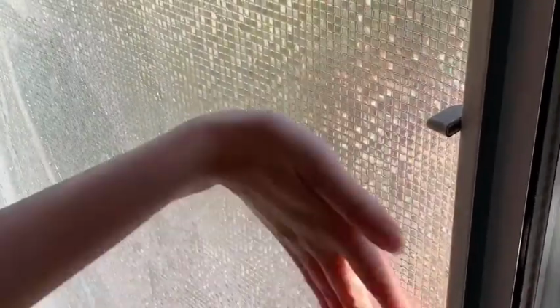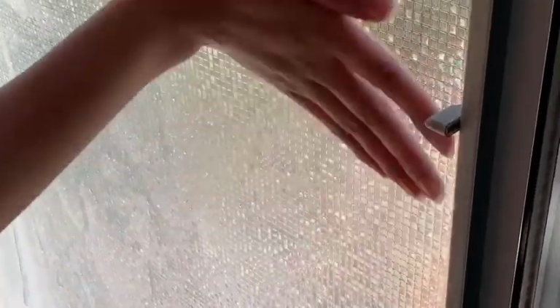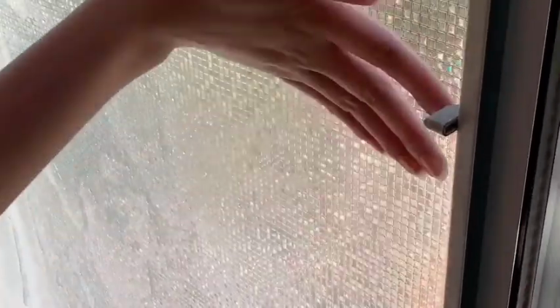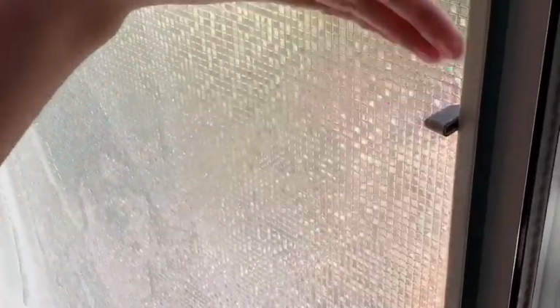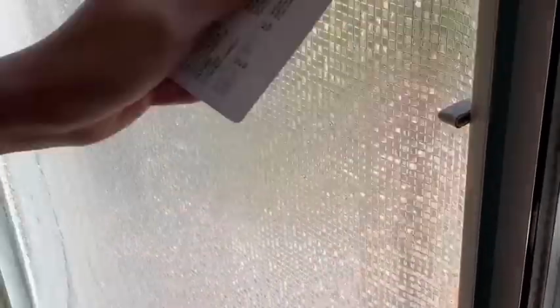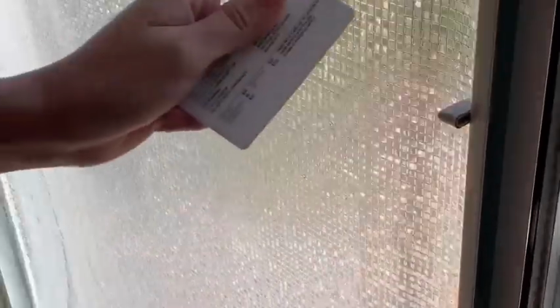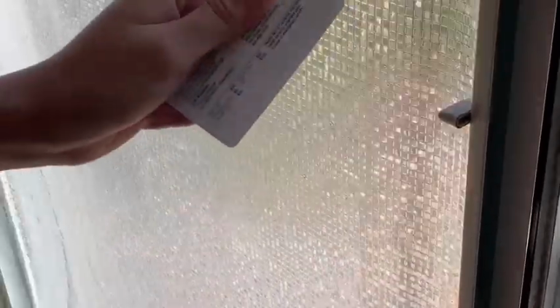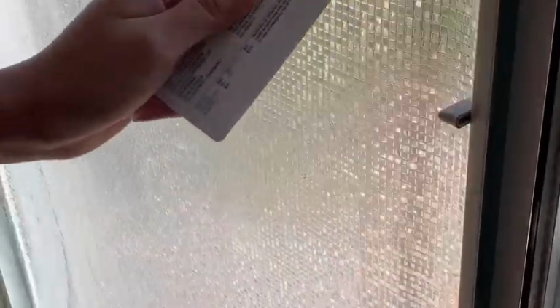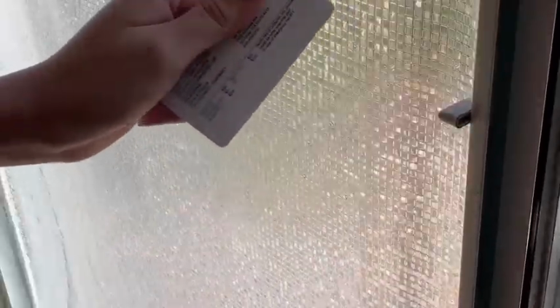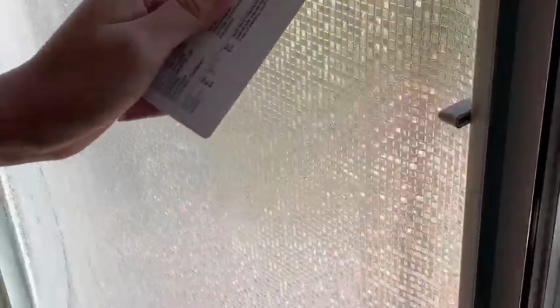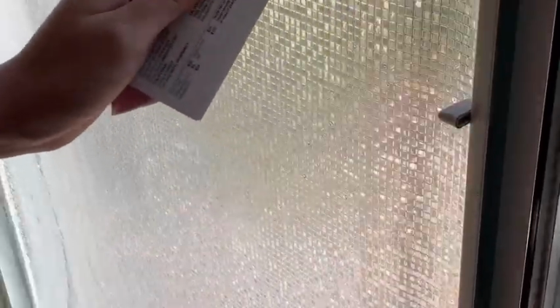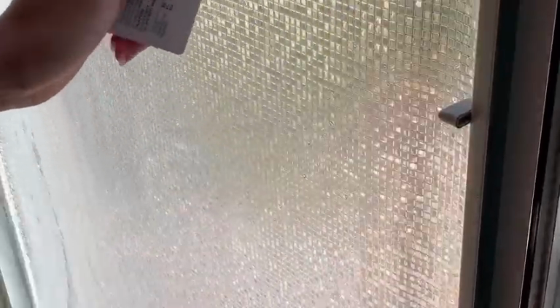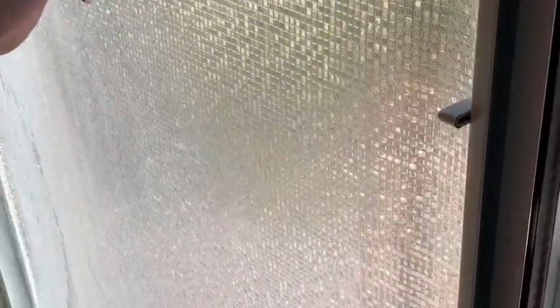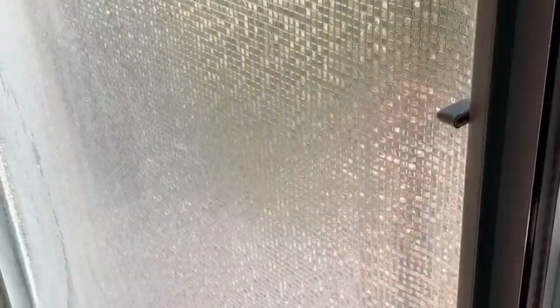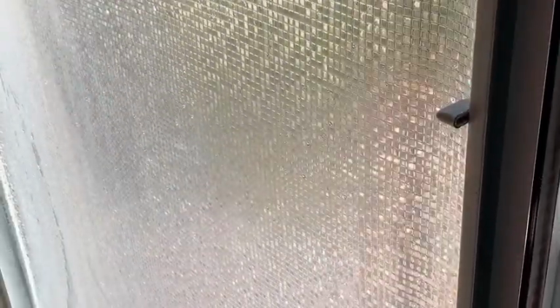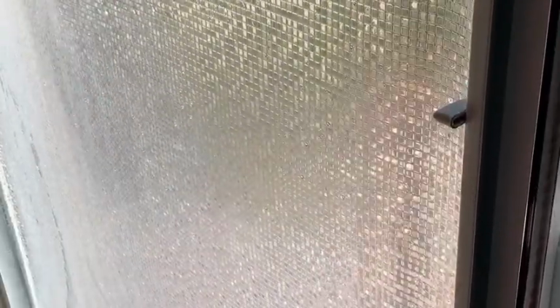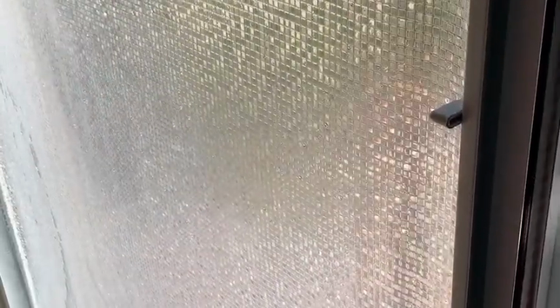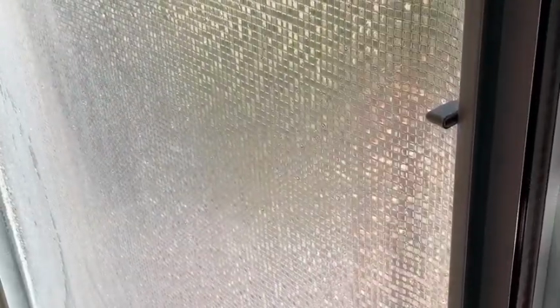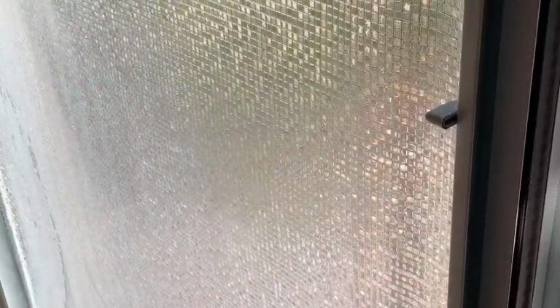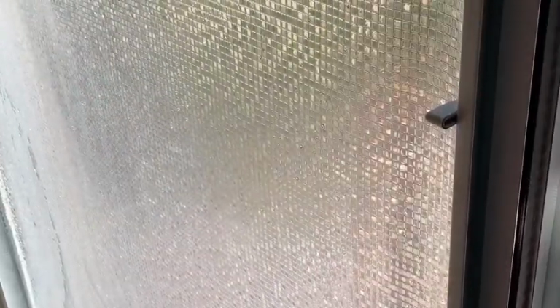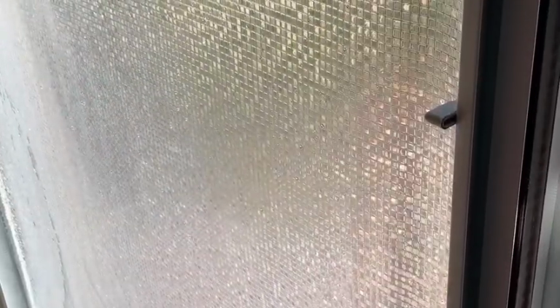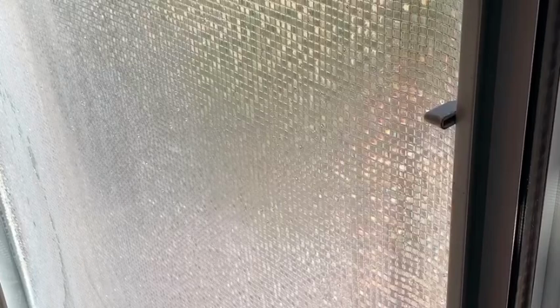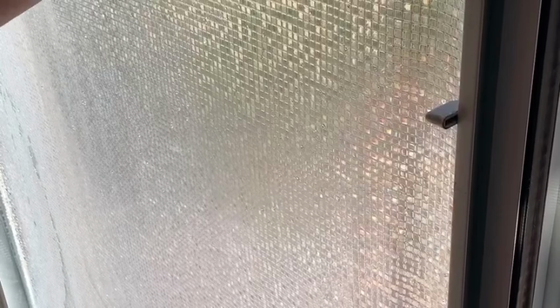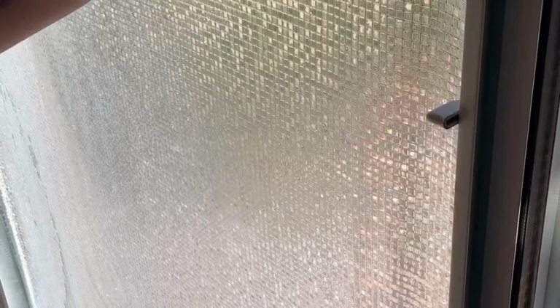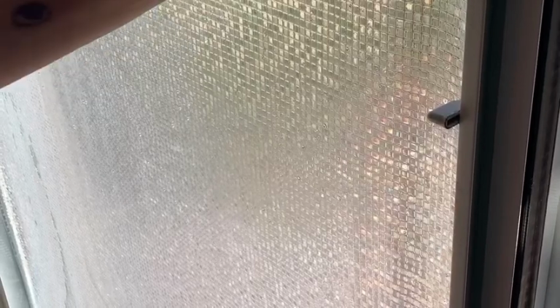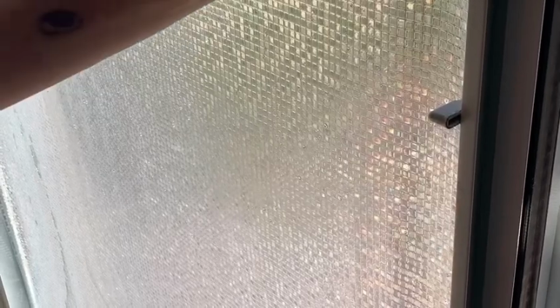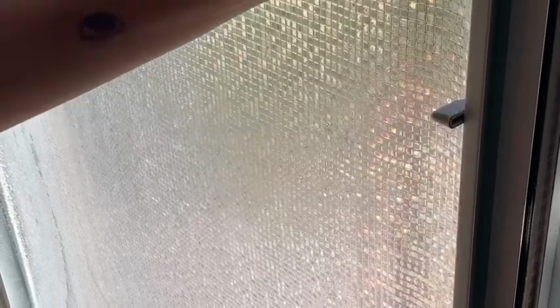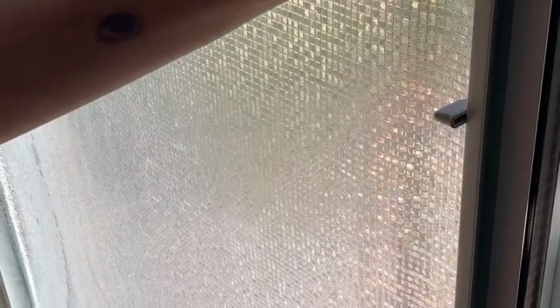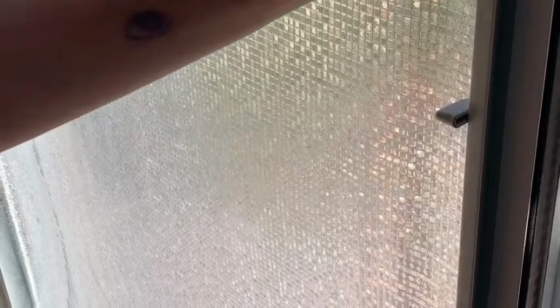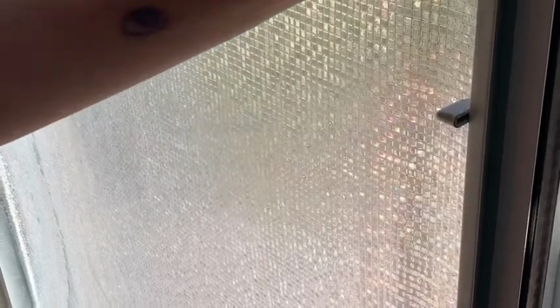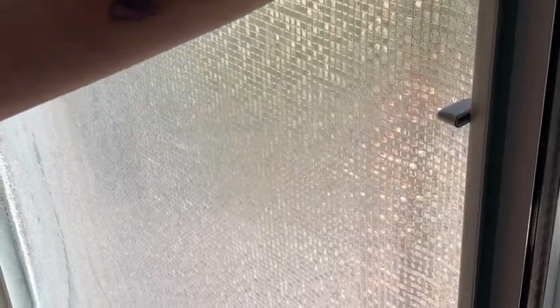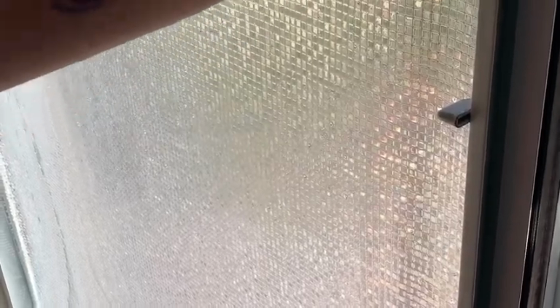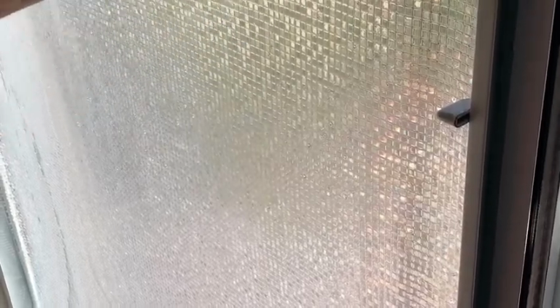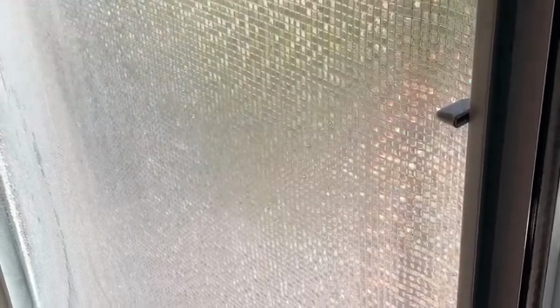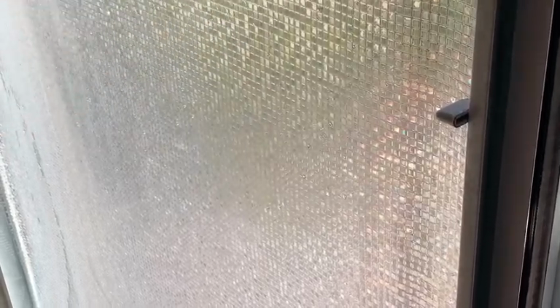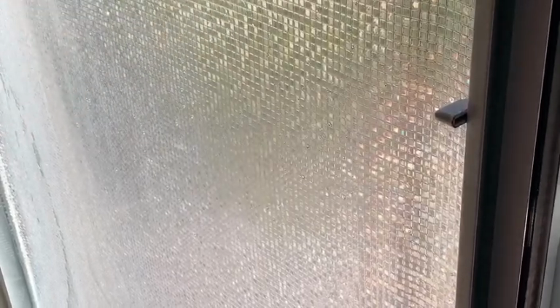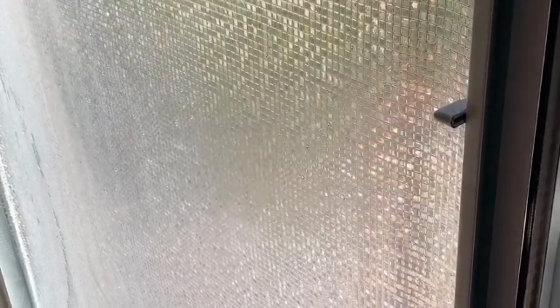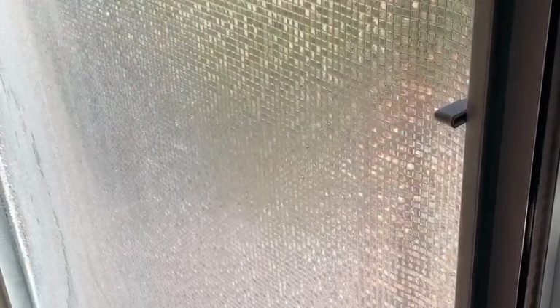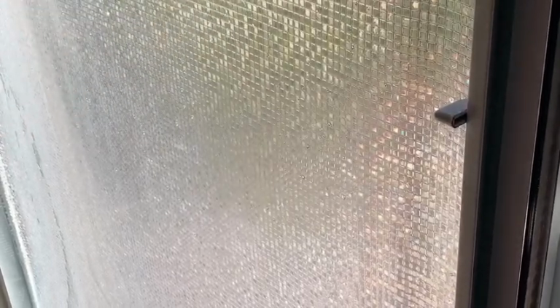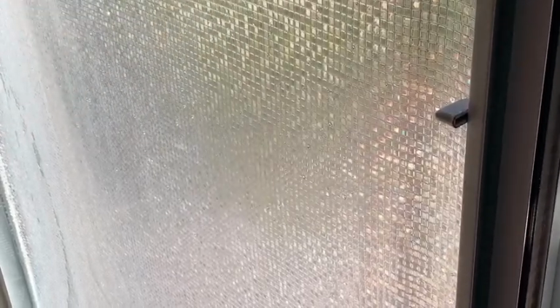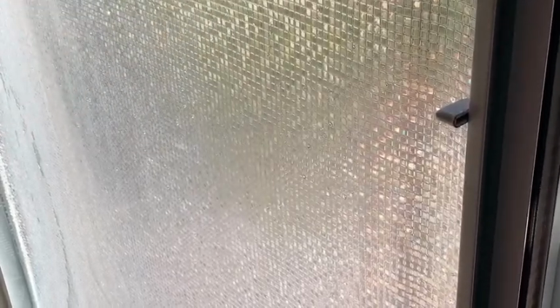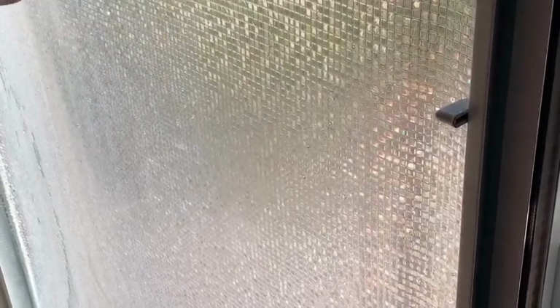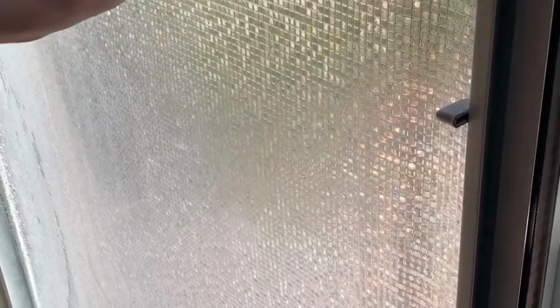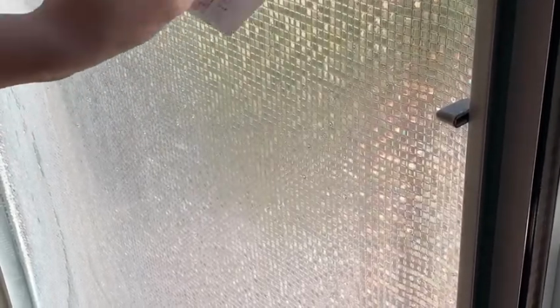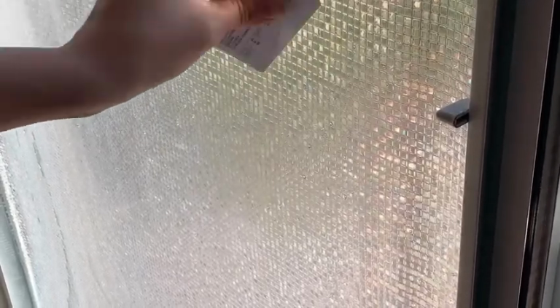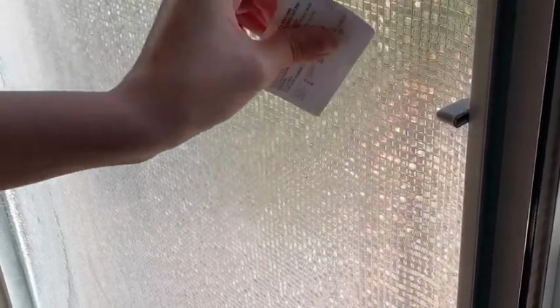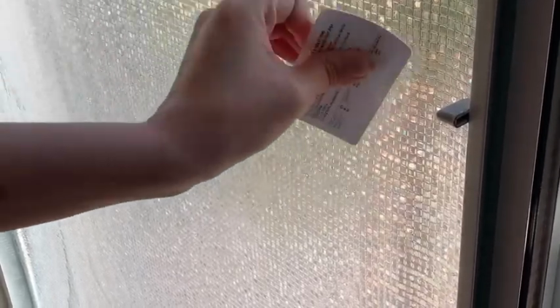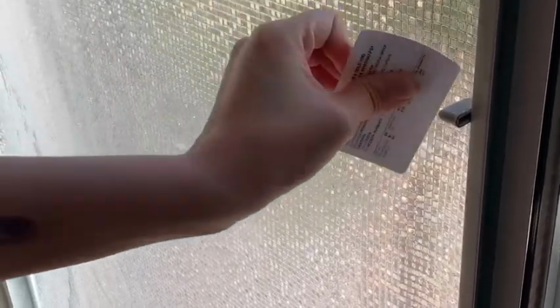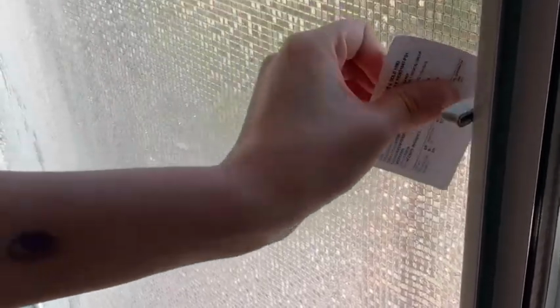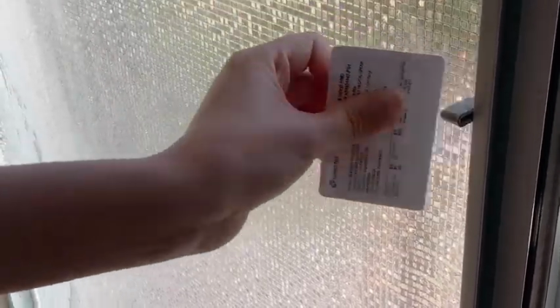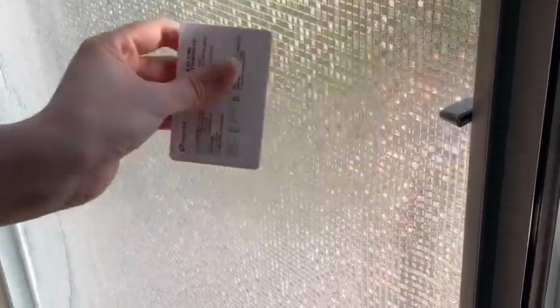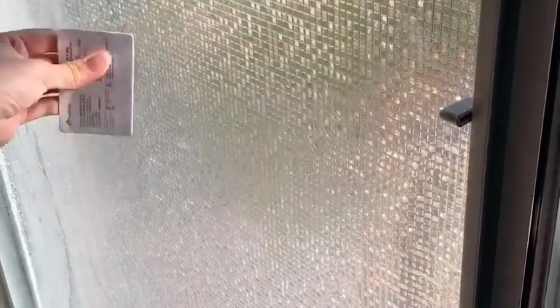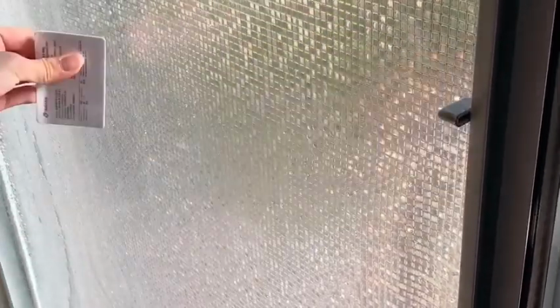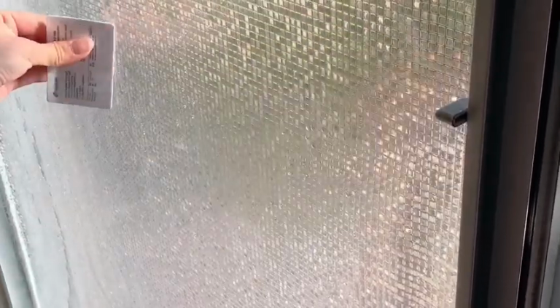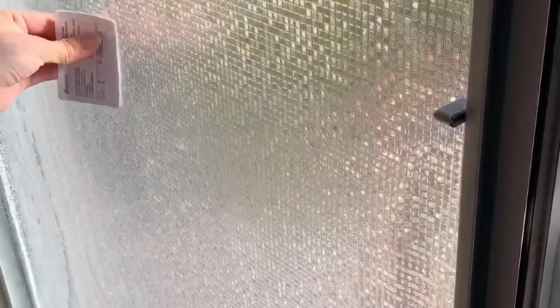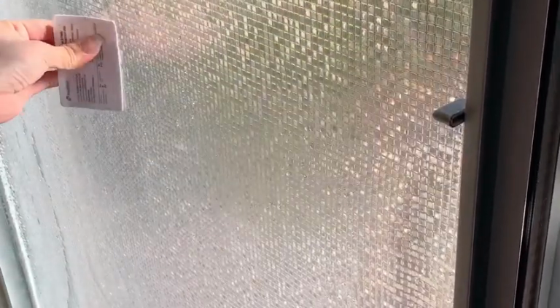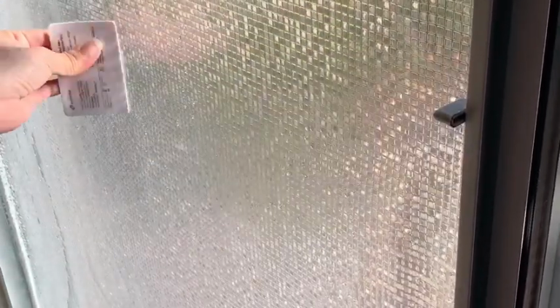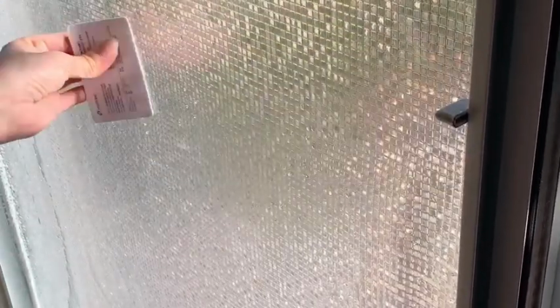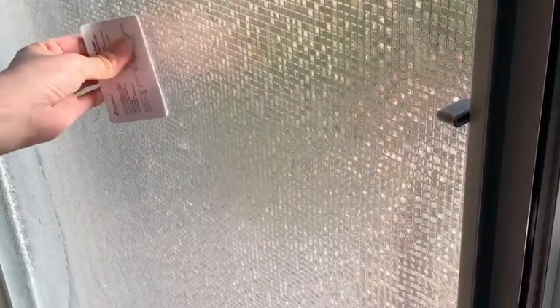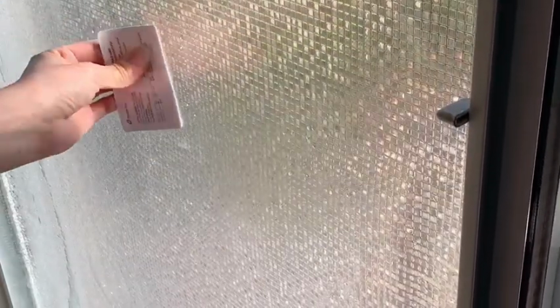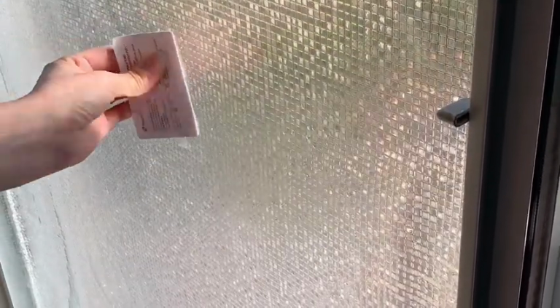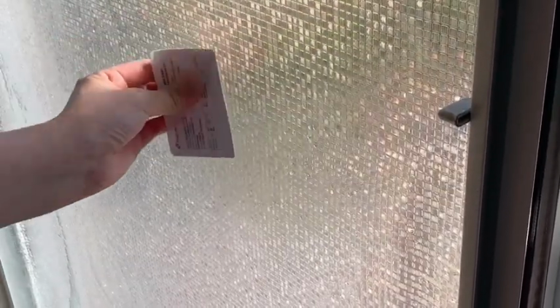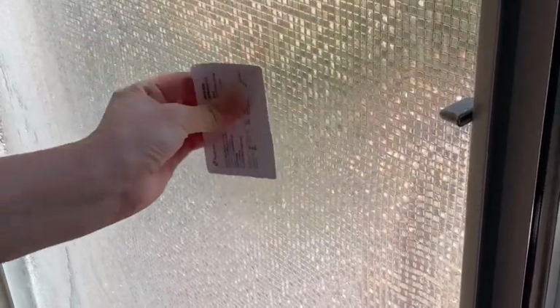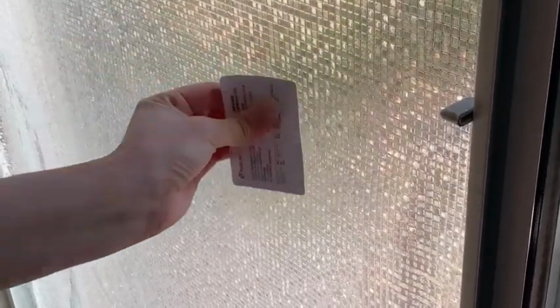You can use a card or a sharp object to squeegee out water or extra bubbles, moving from the middle of the film to the sides.